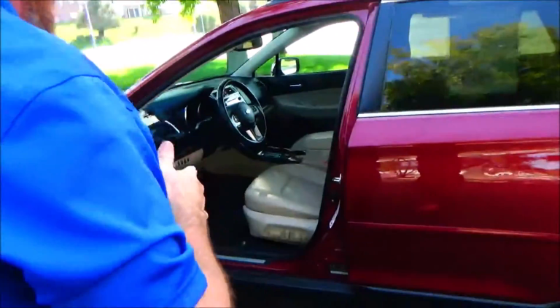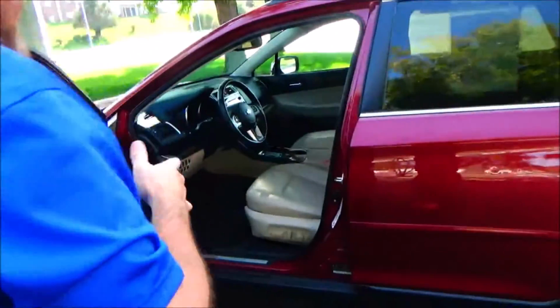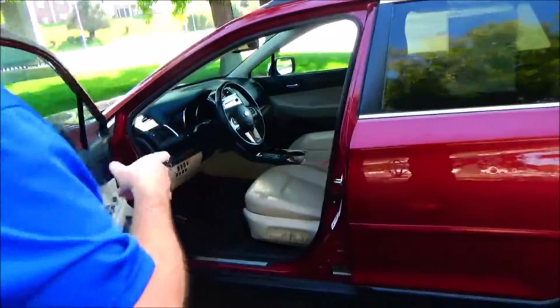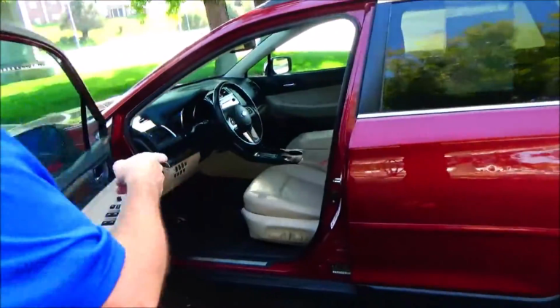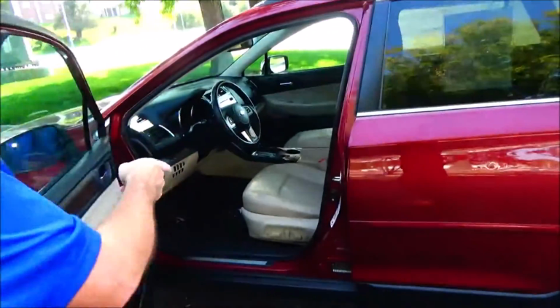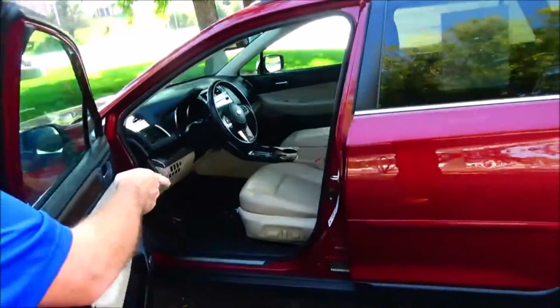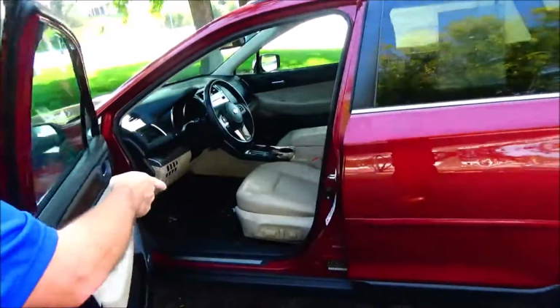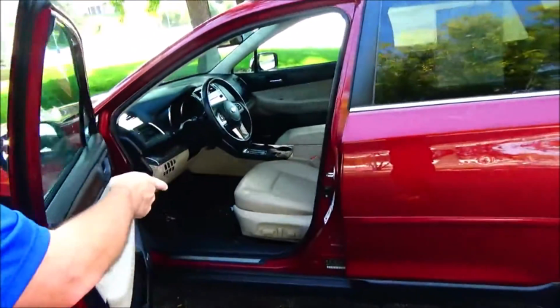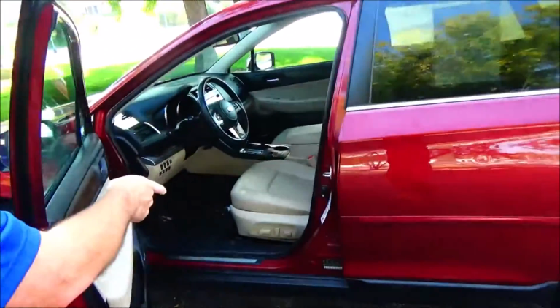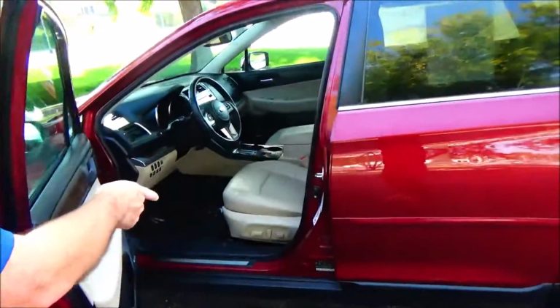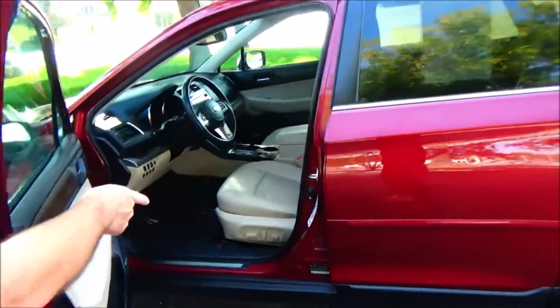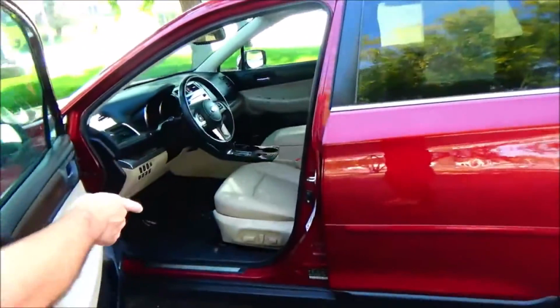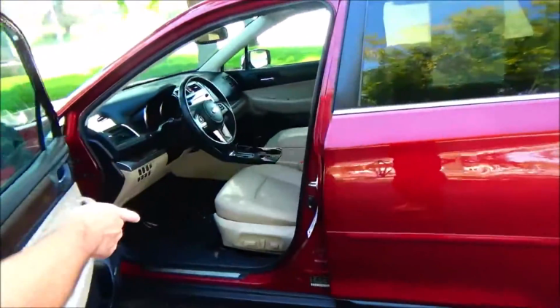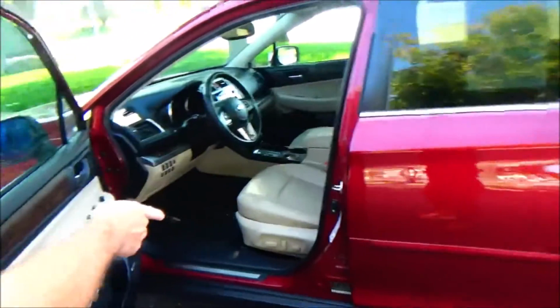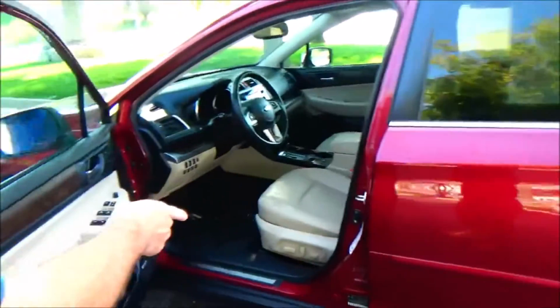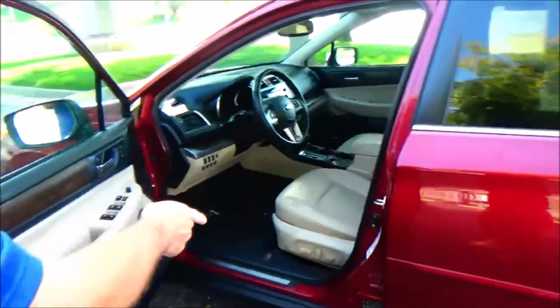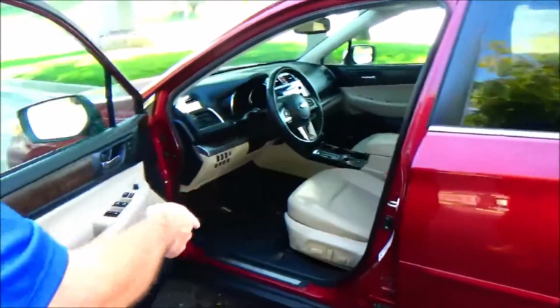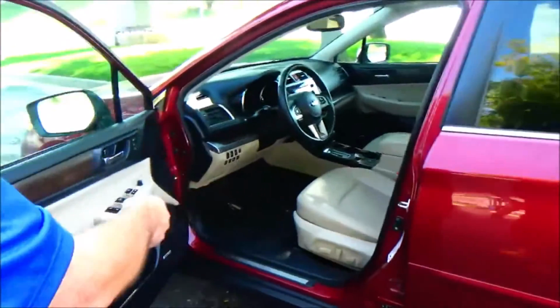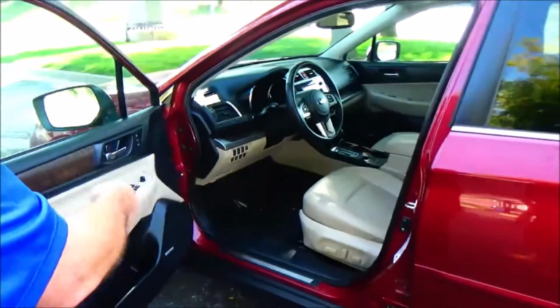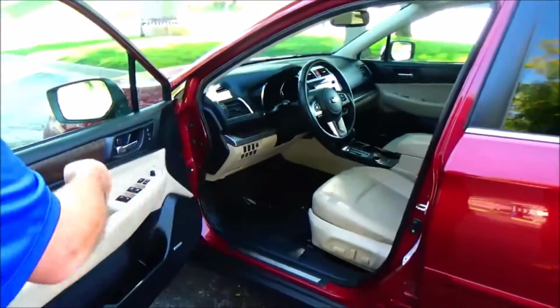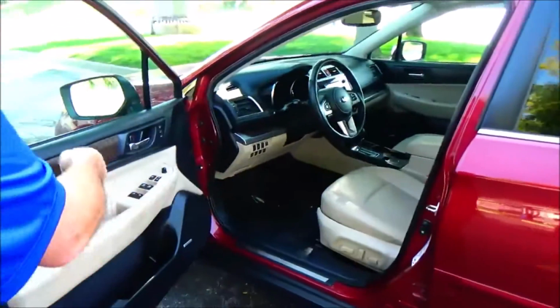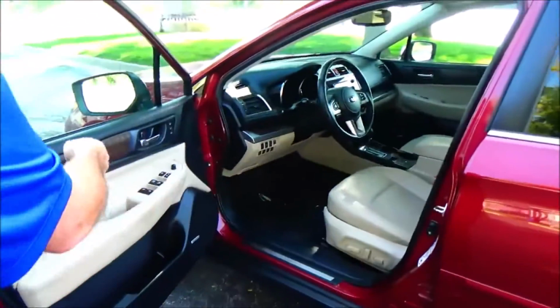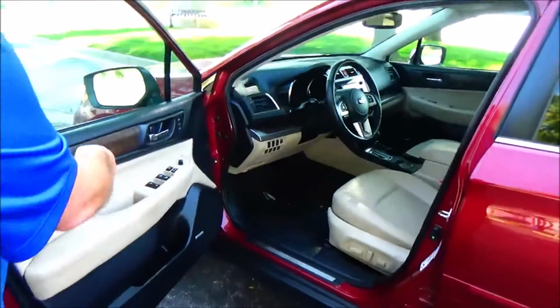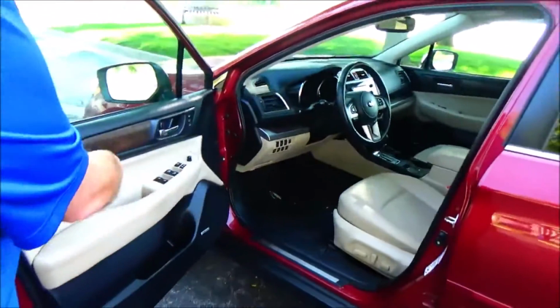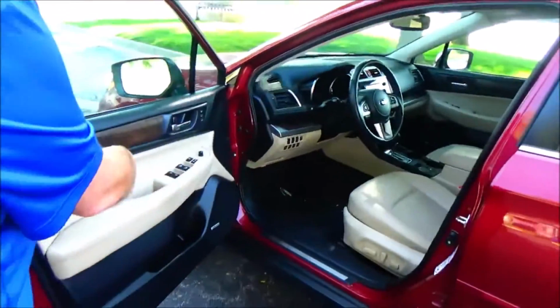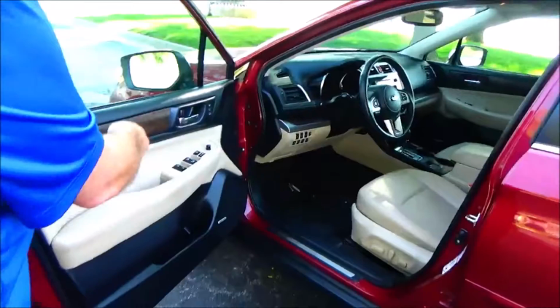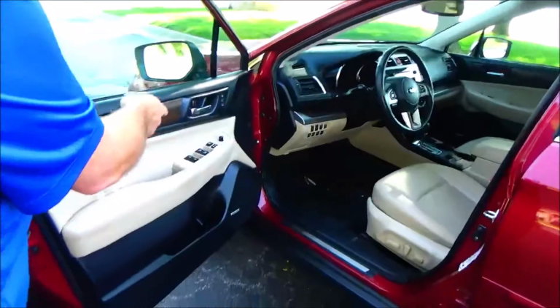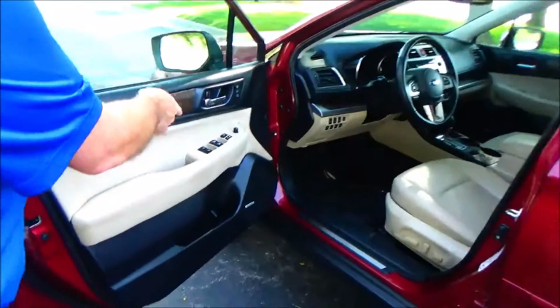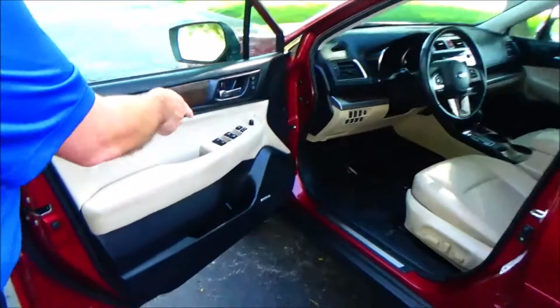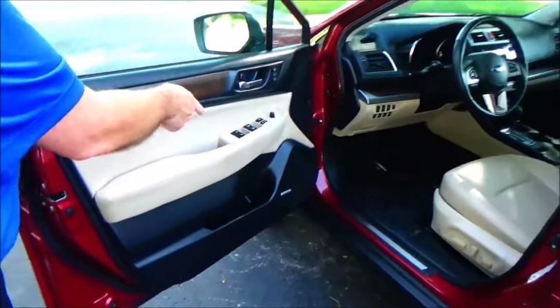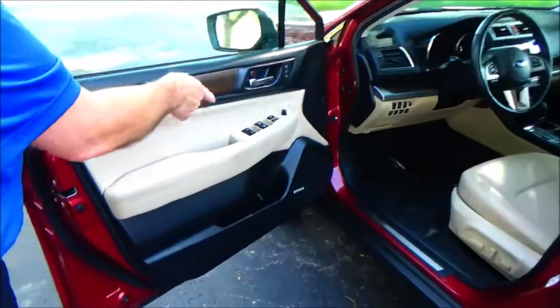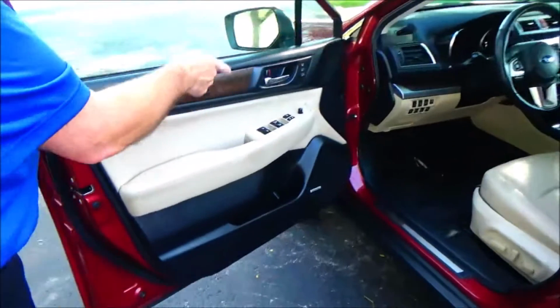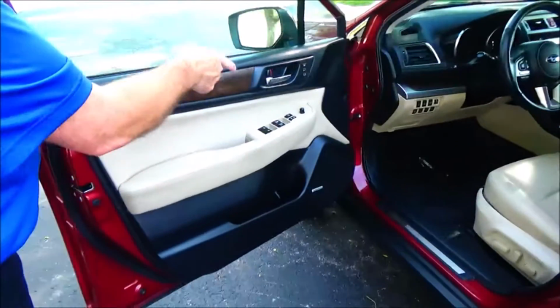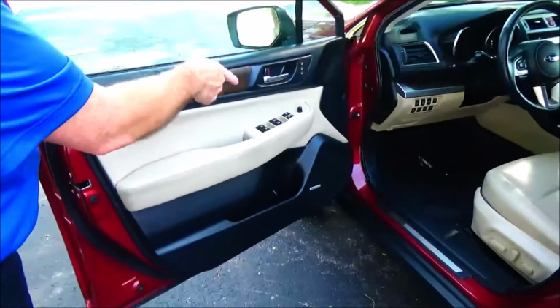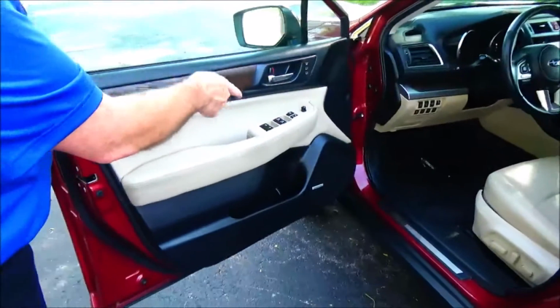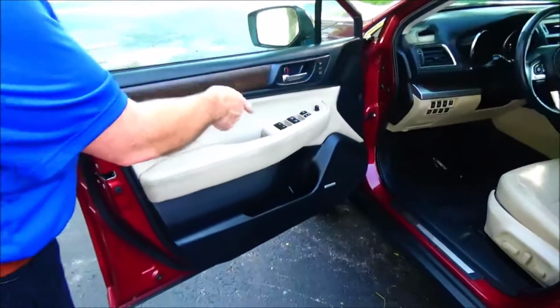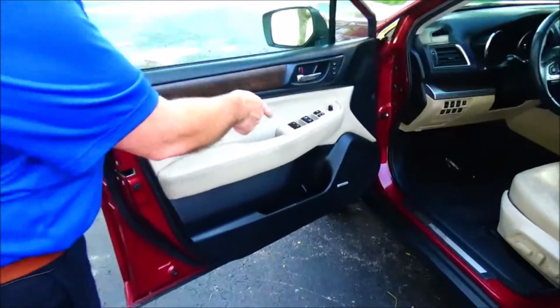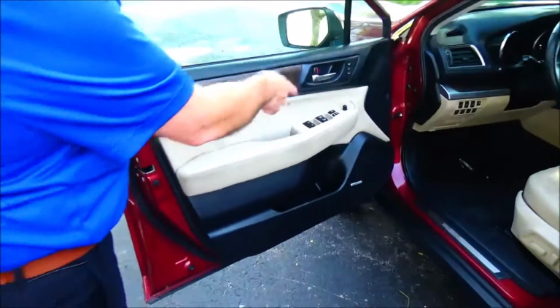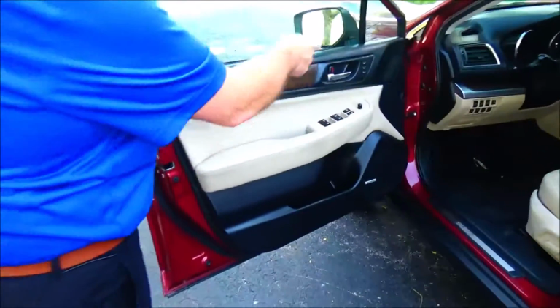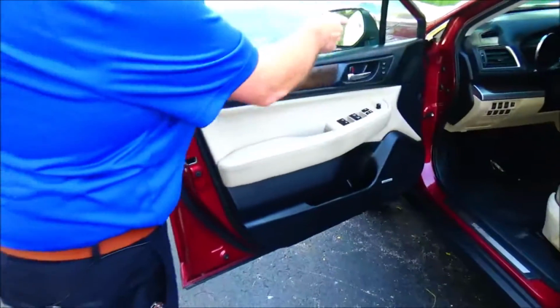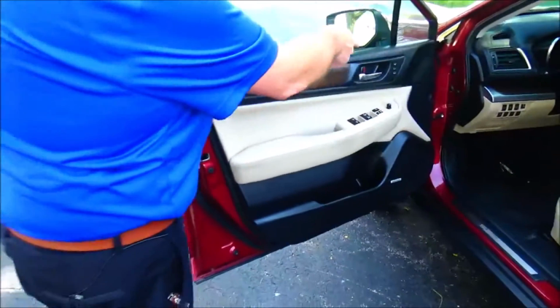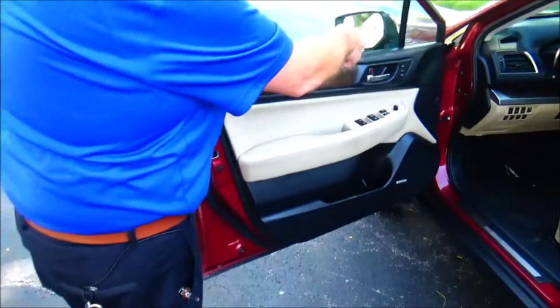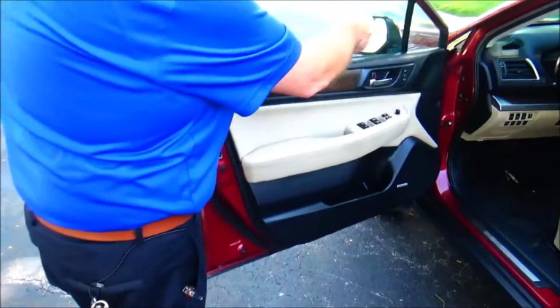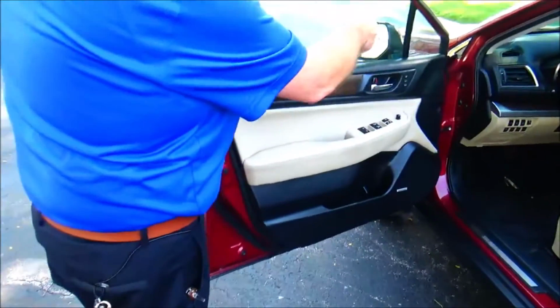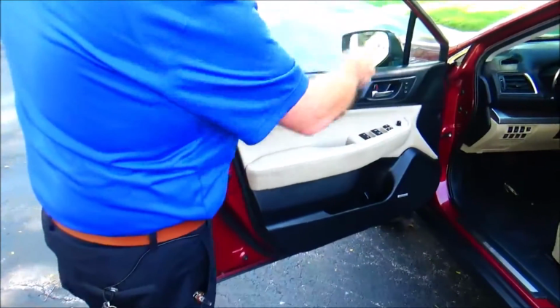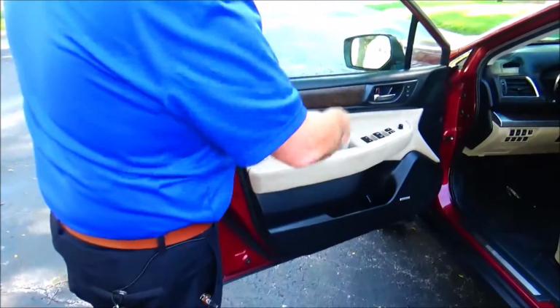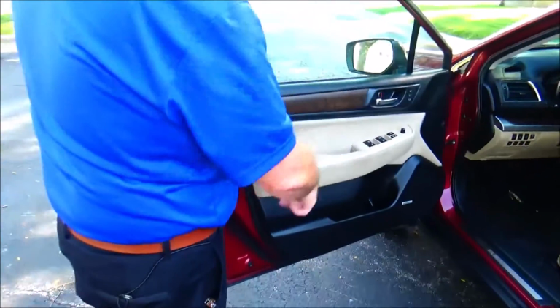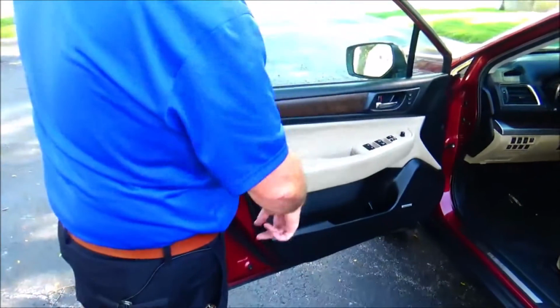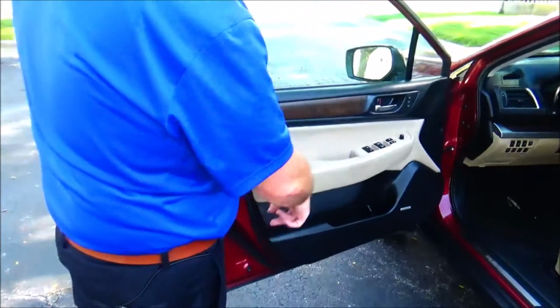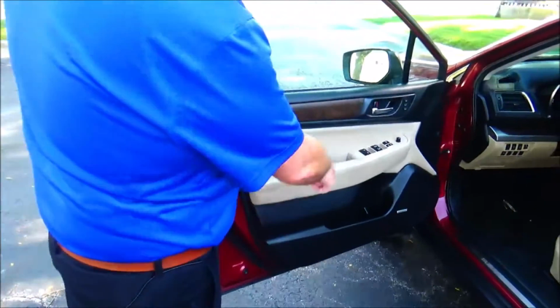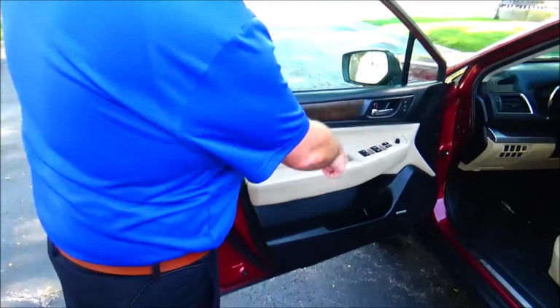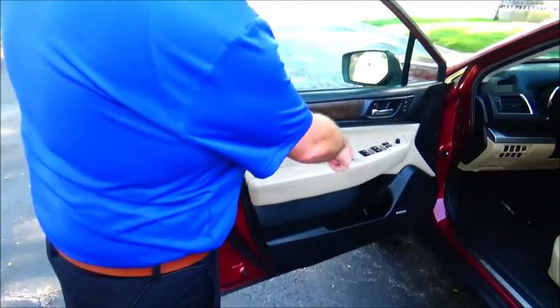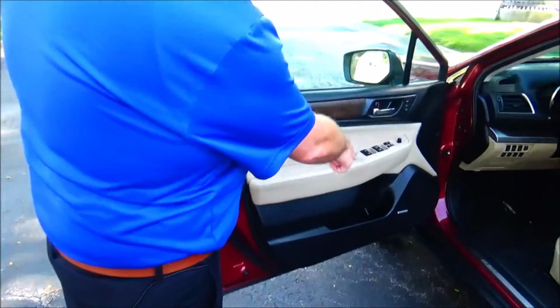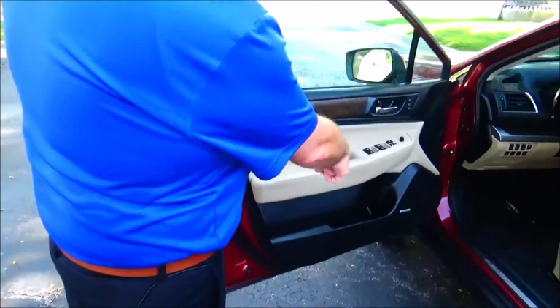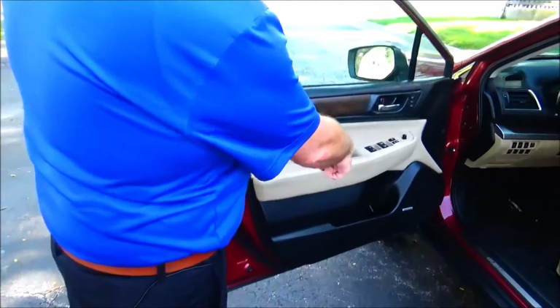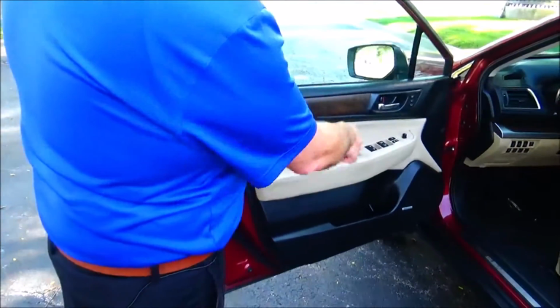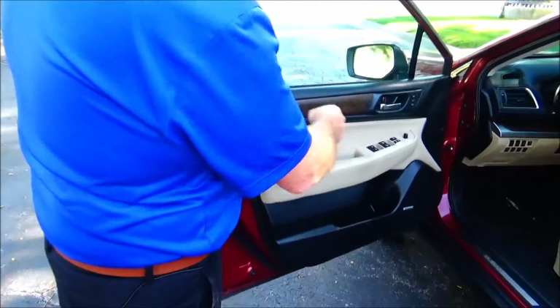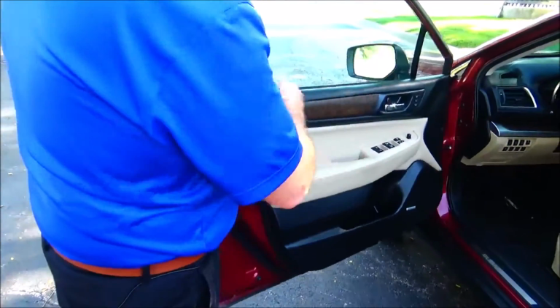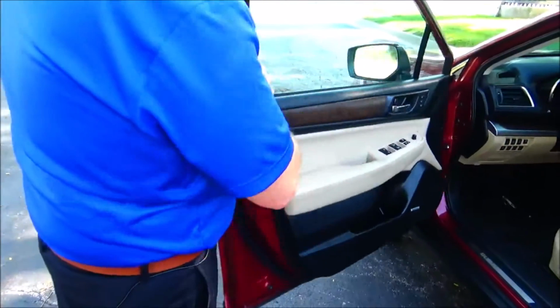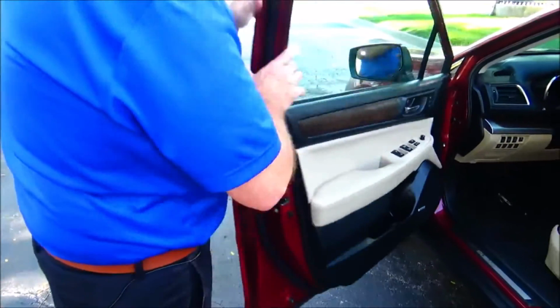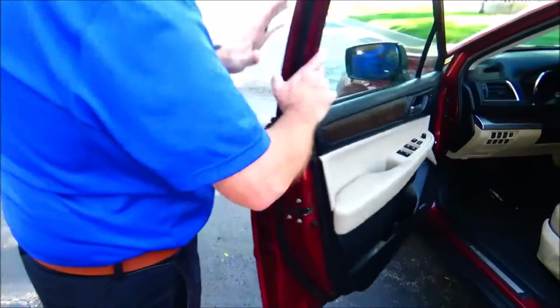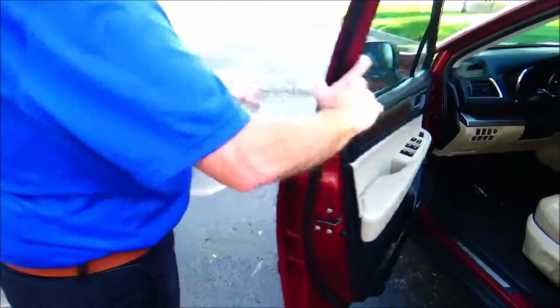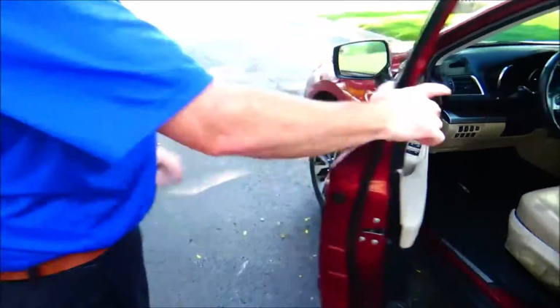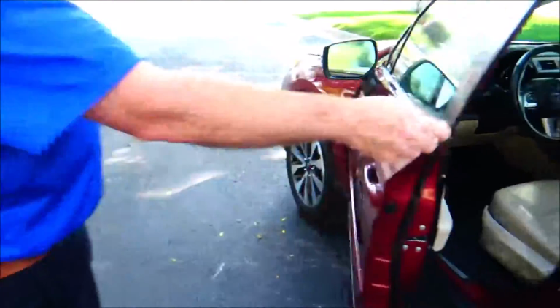Power driver seat with adjustable lumbar, power windows, power locks, power mirrors, memory seats and mirrors, and cup holder storage in the door.